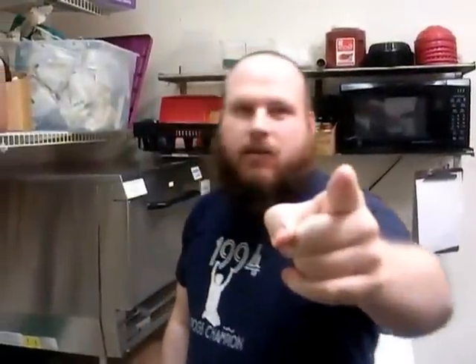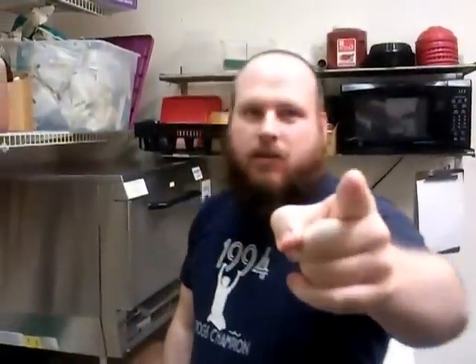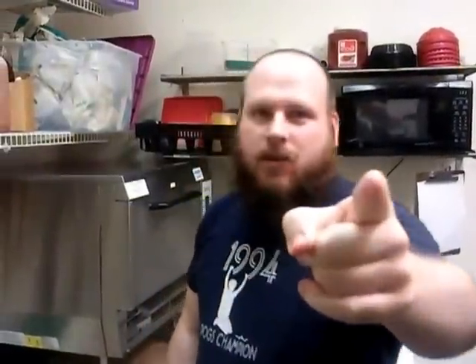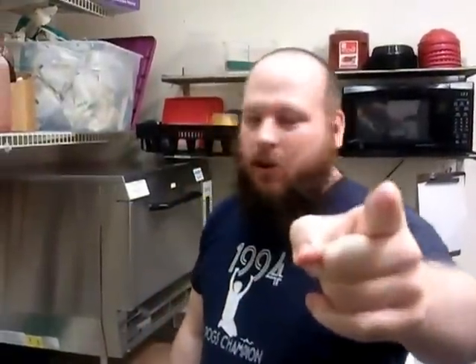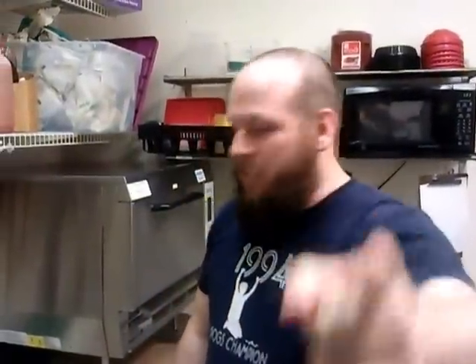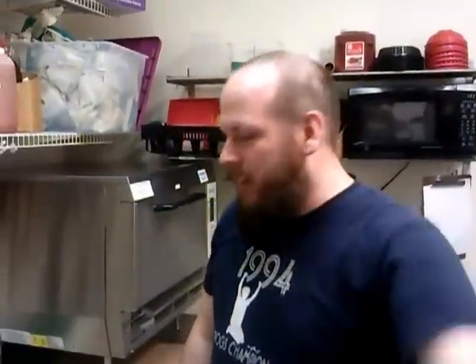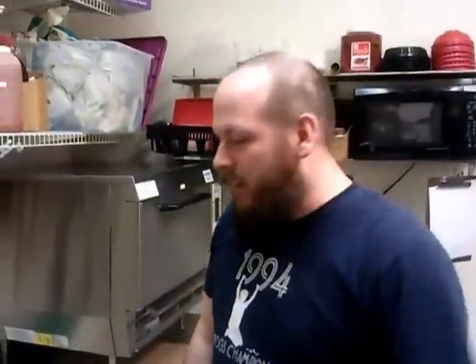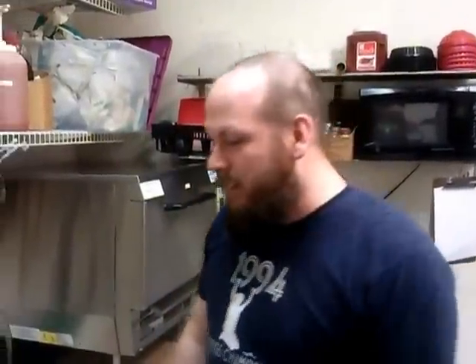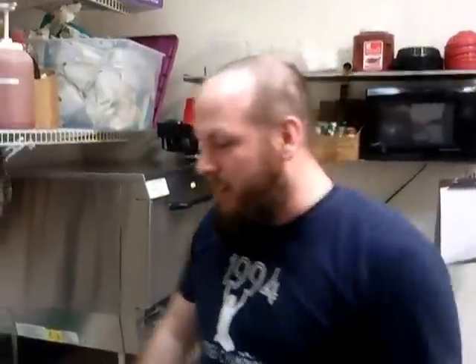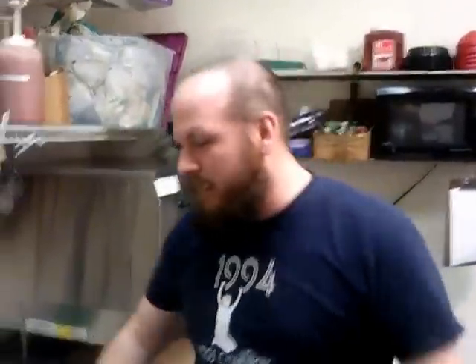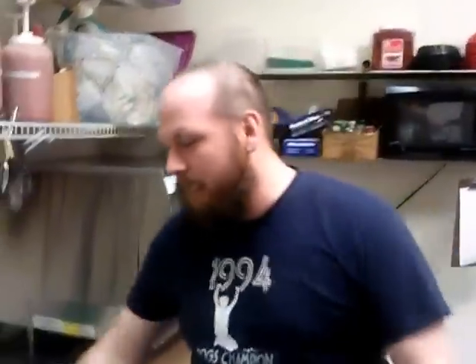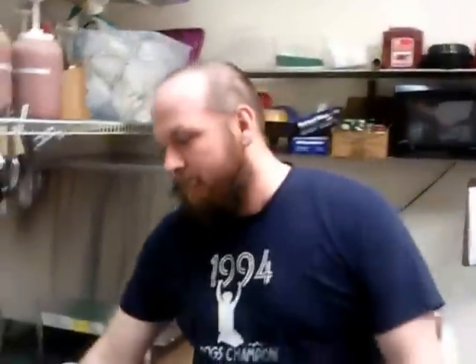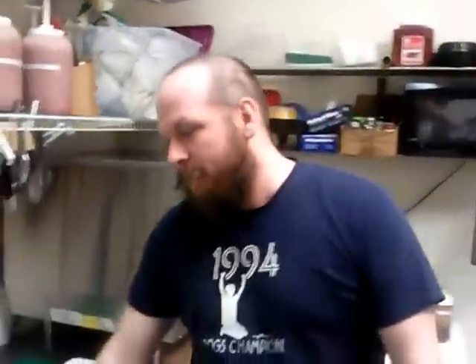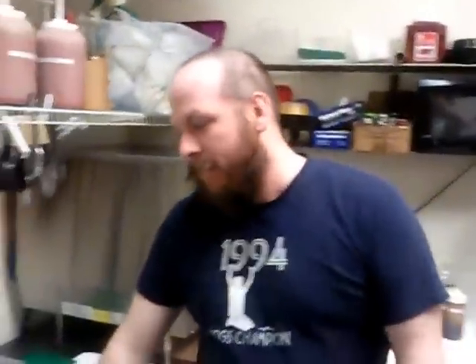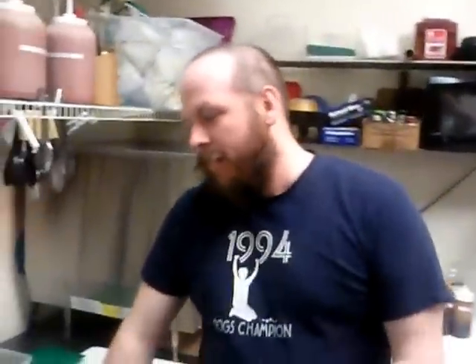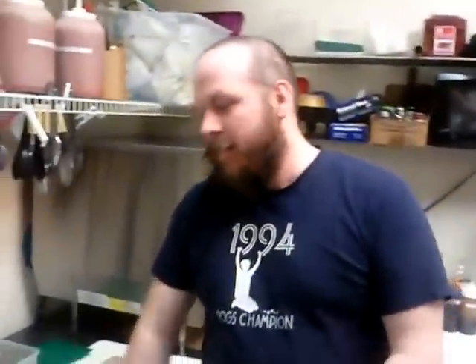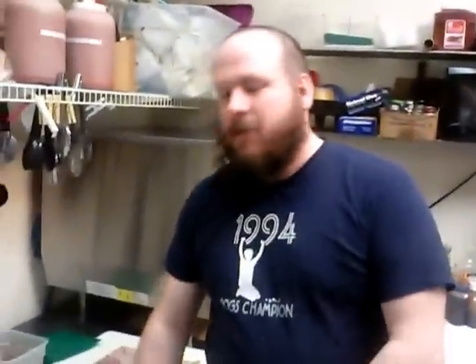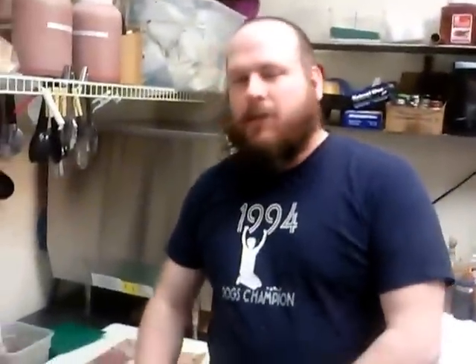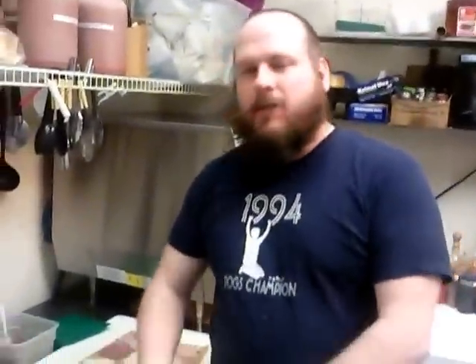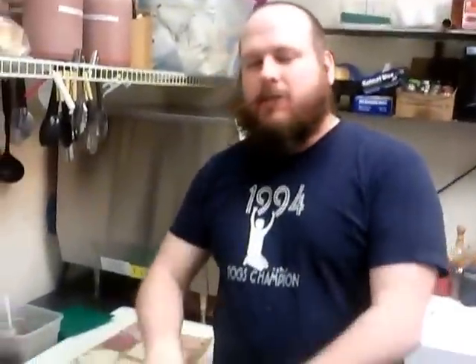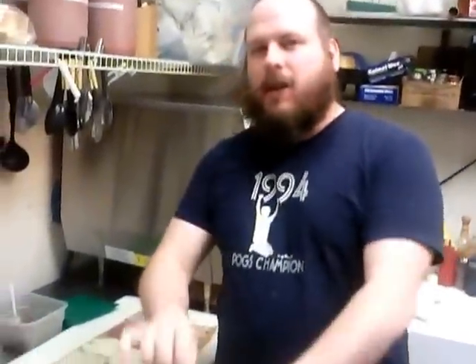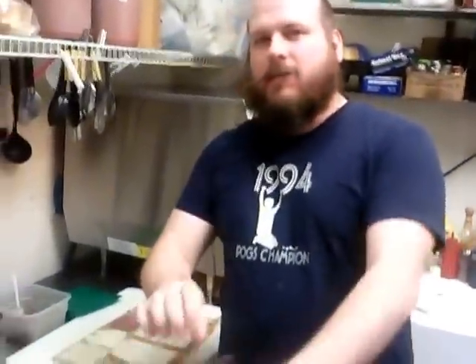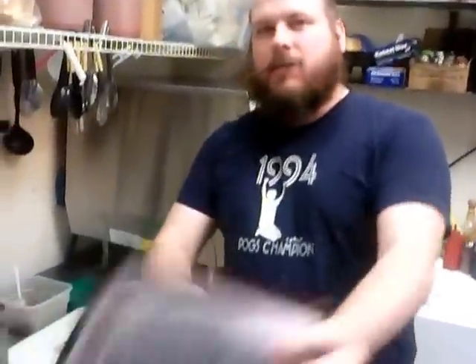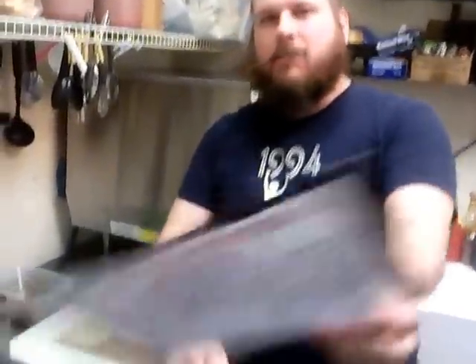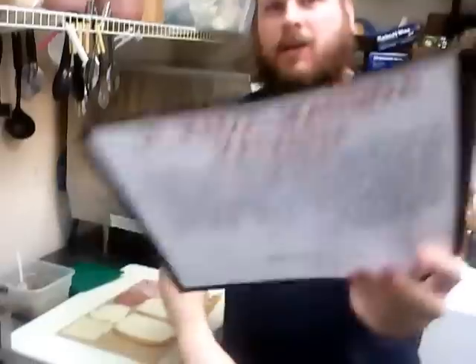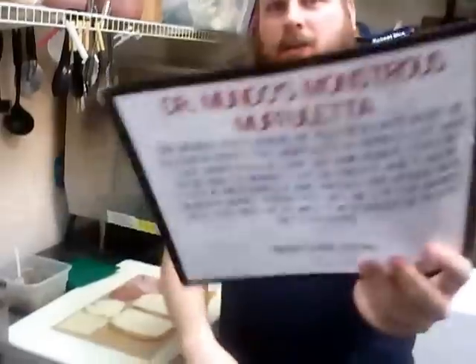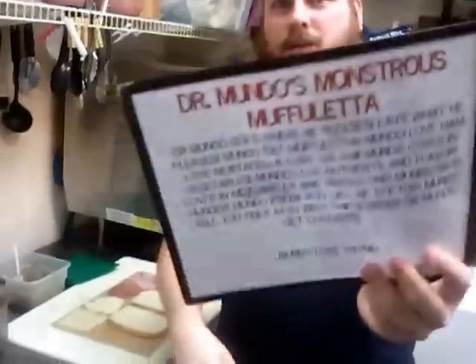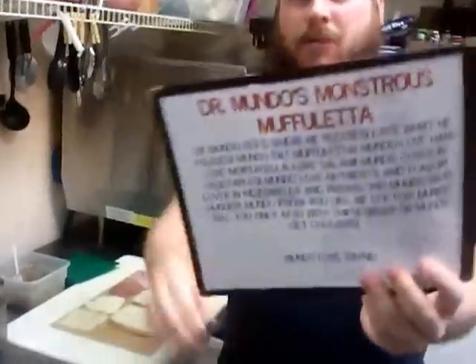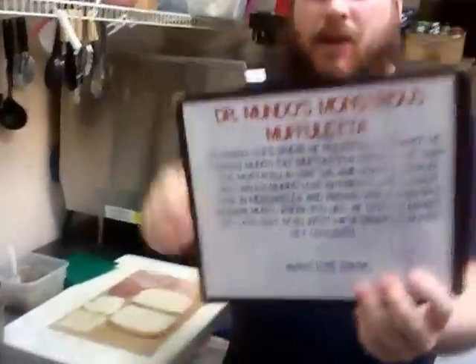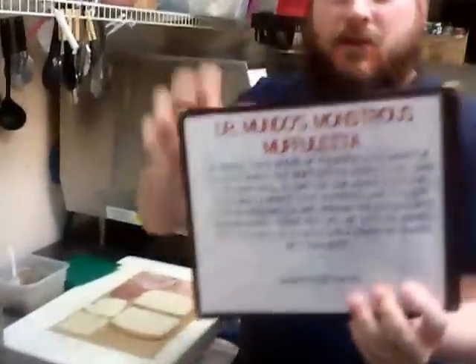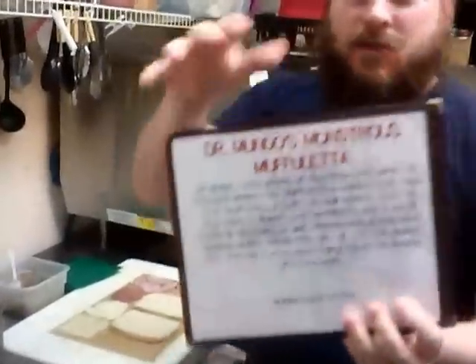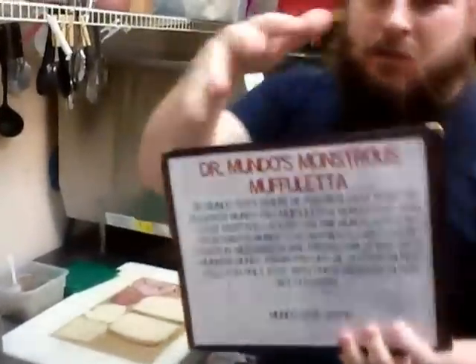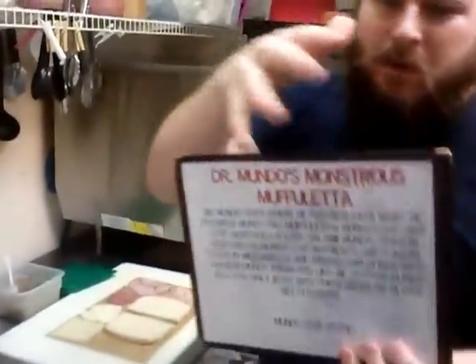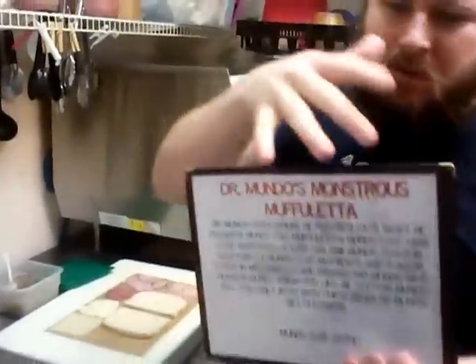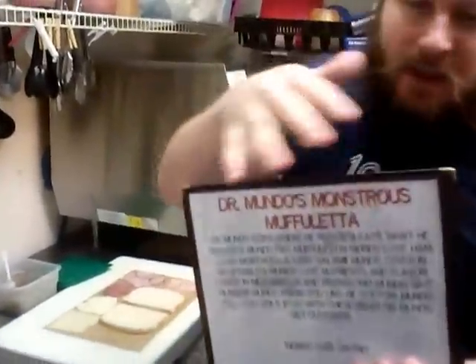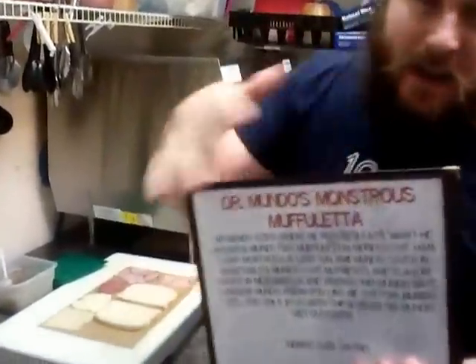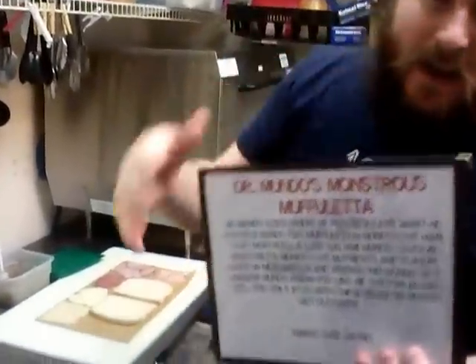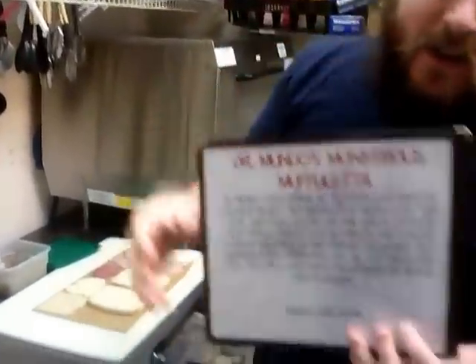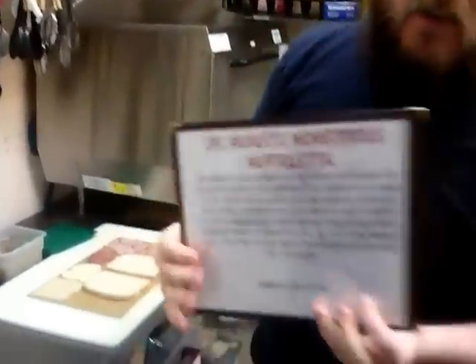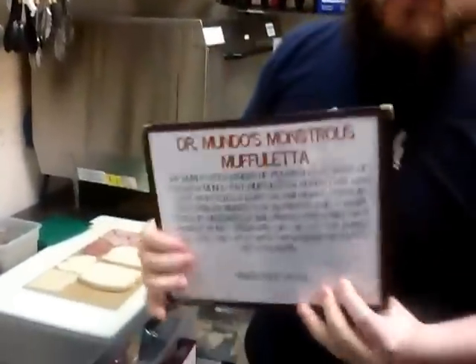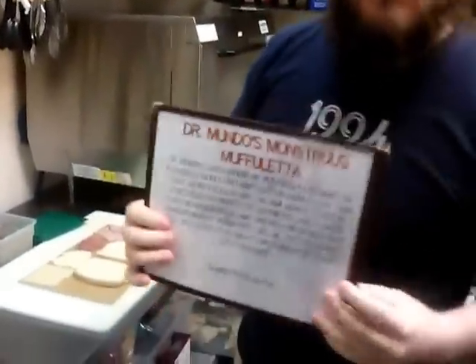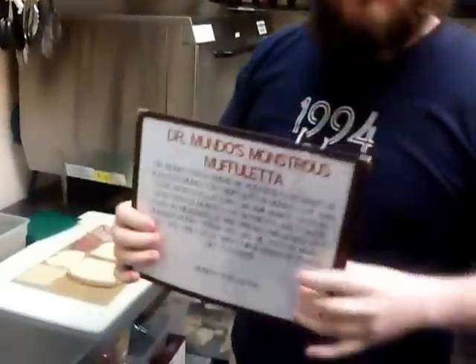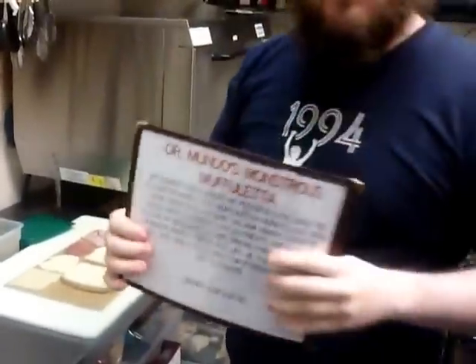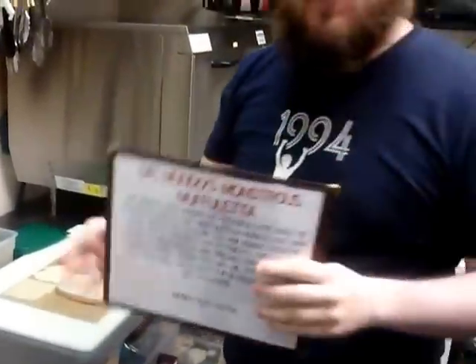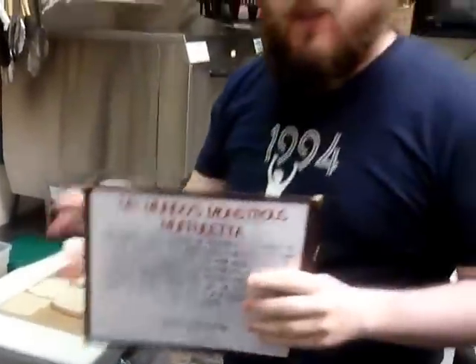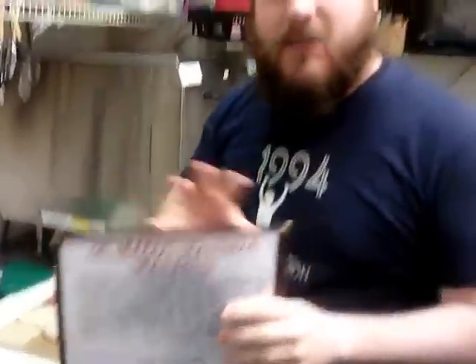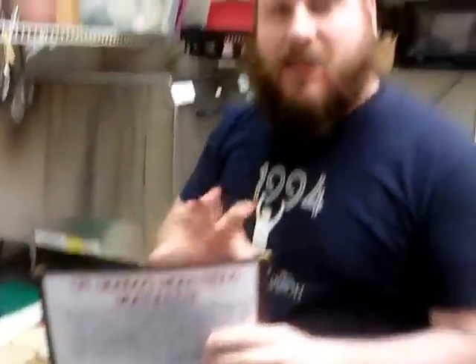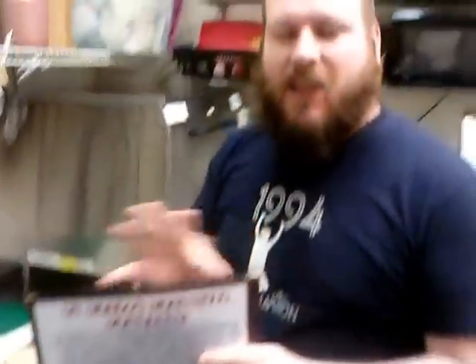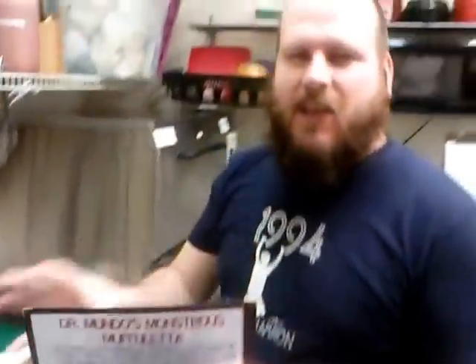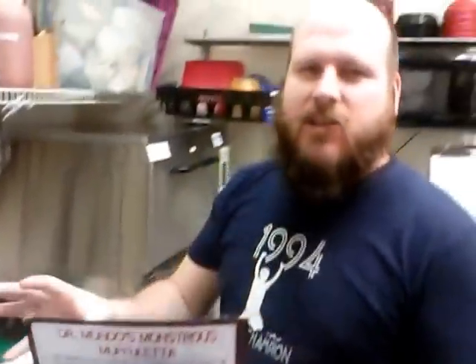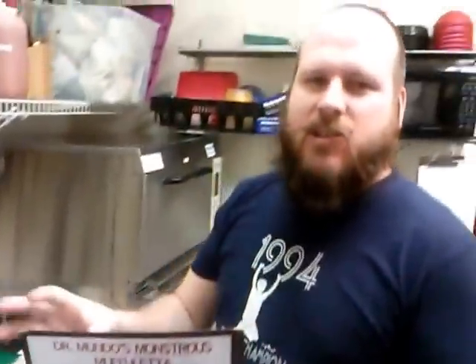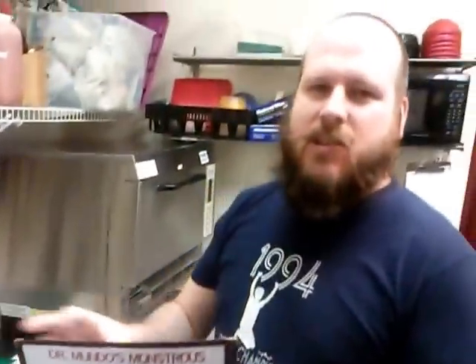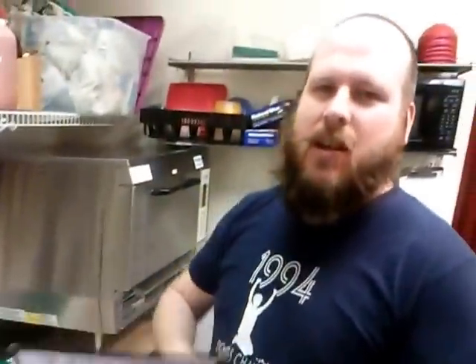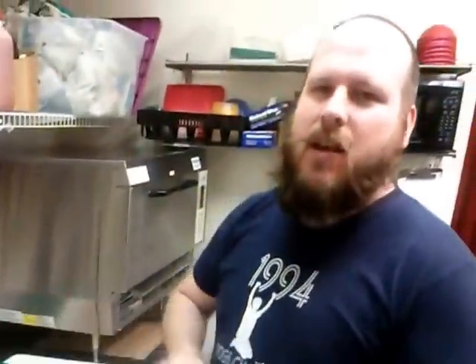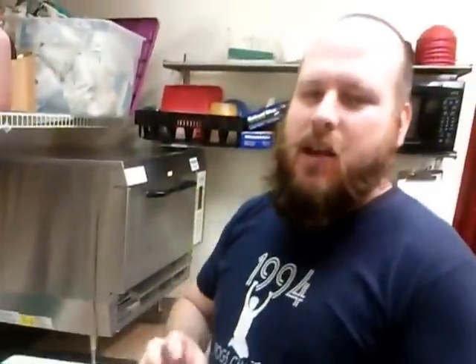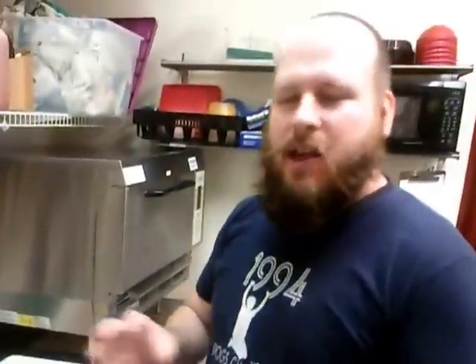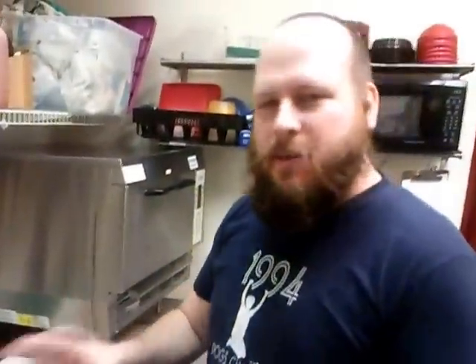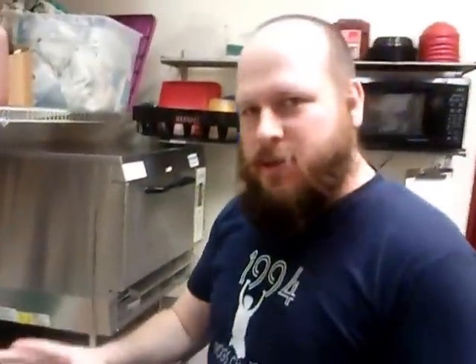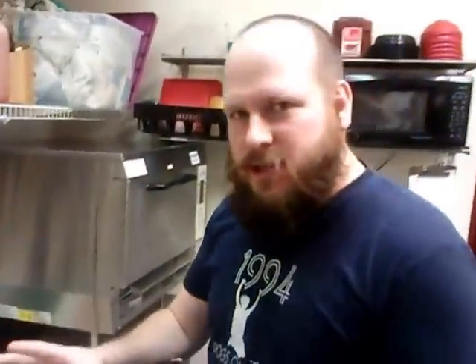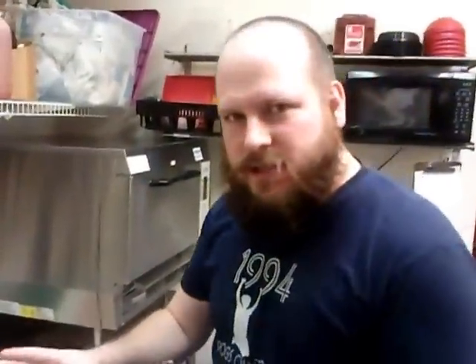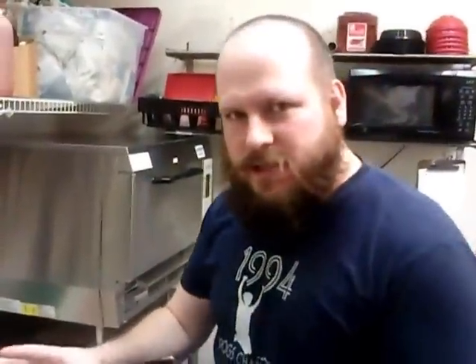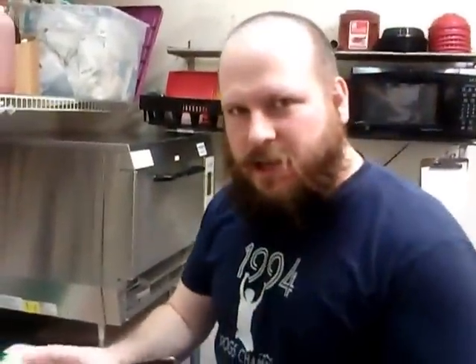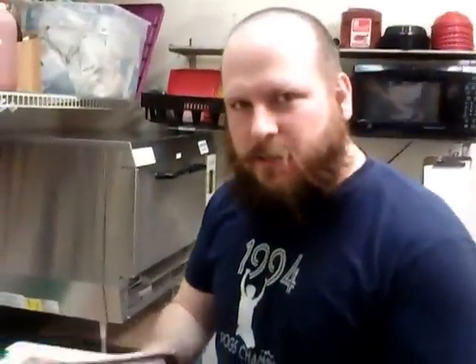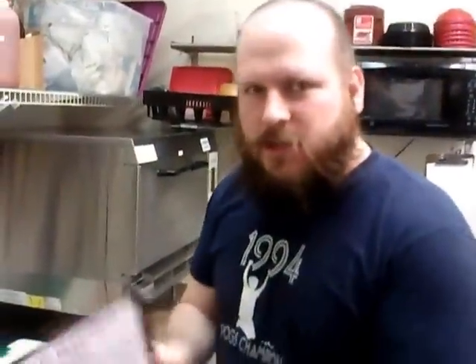Cooking with Lubu. Dr. Mundo's Monstrous Mufaleta. It's a Mufaleta — a Cajun ham and cheese sandwich.